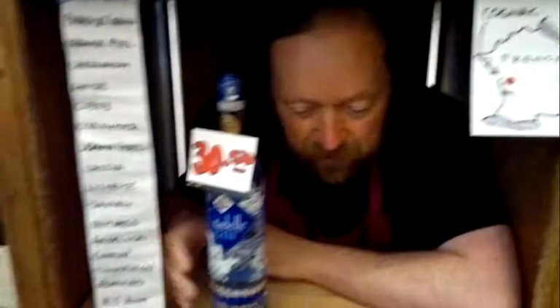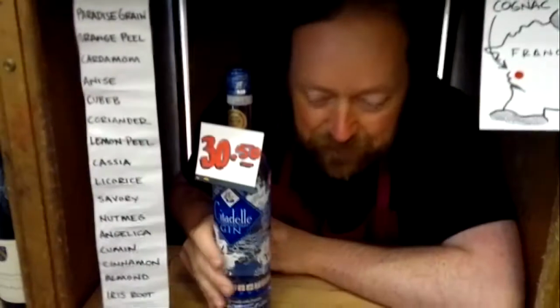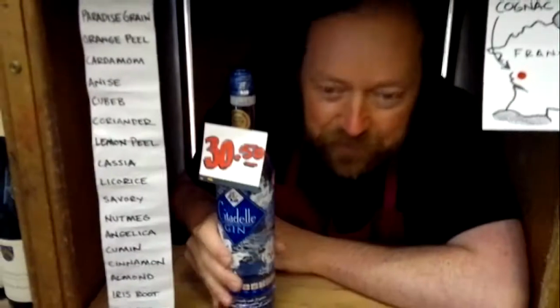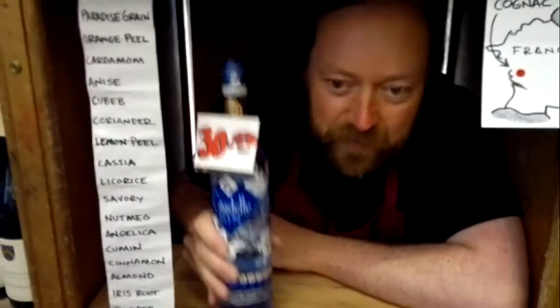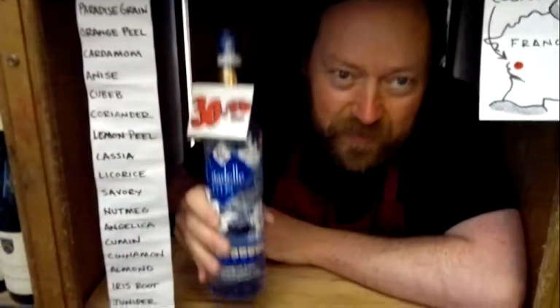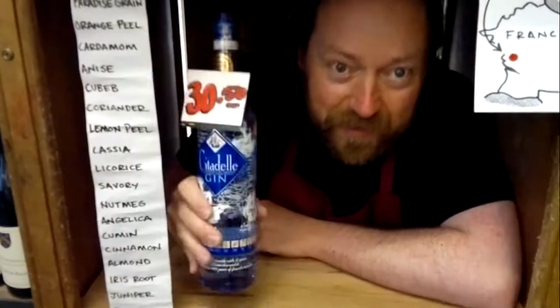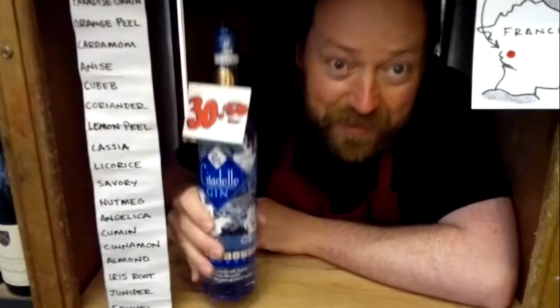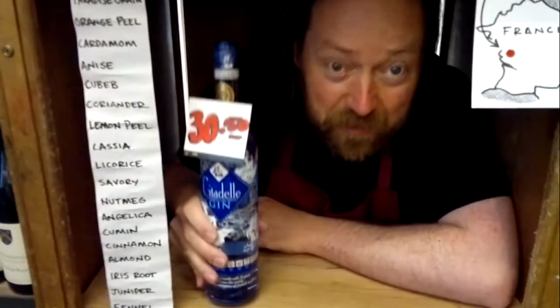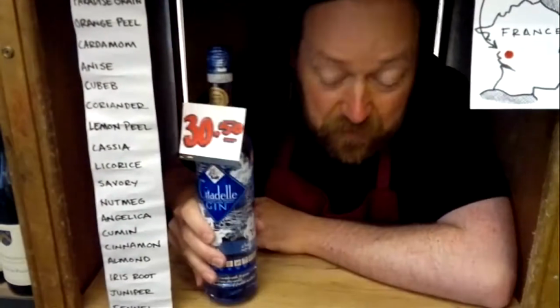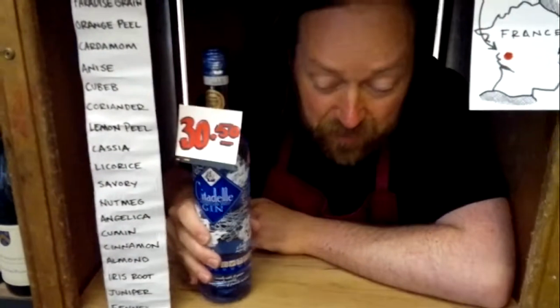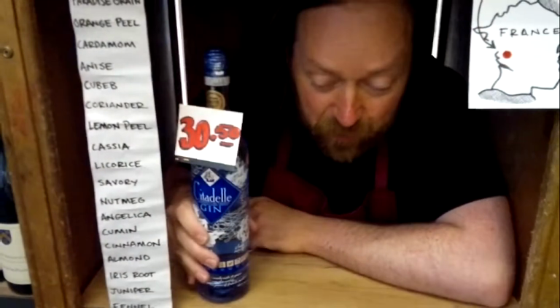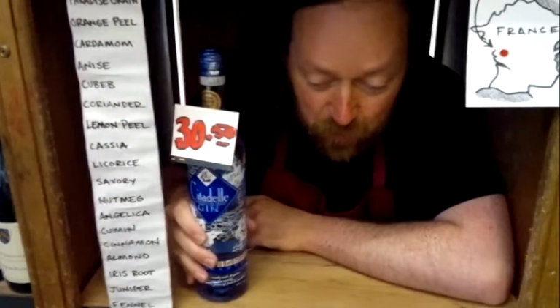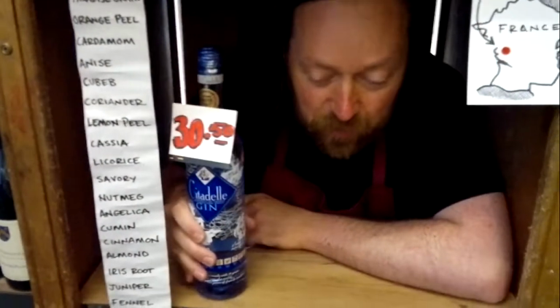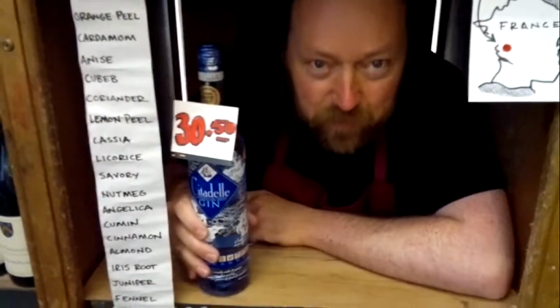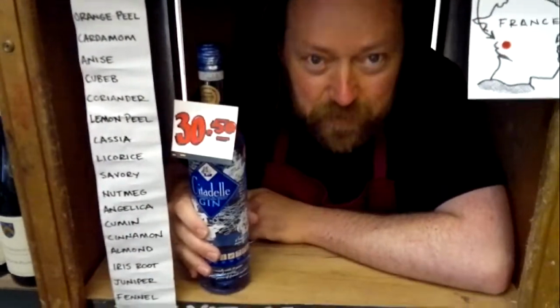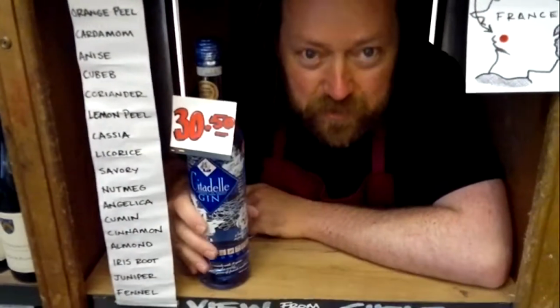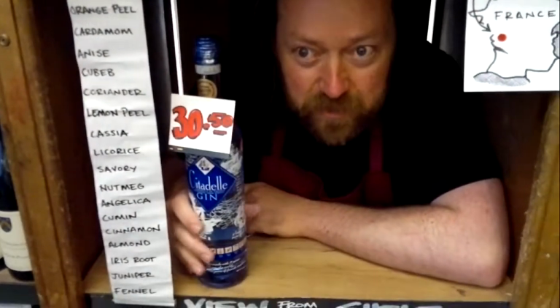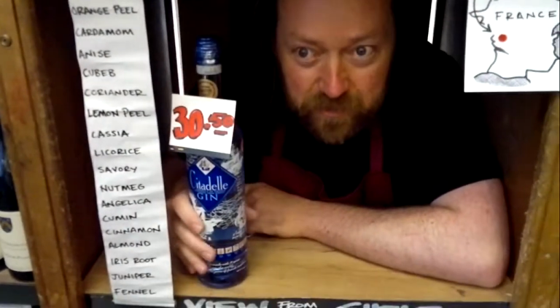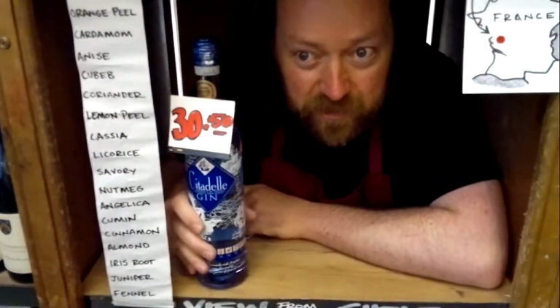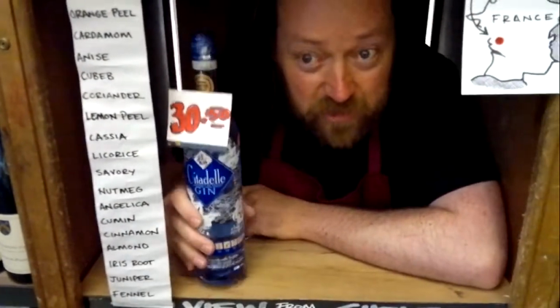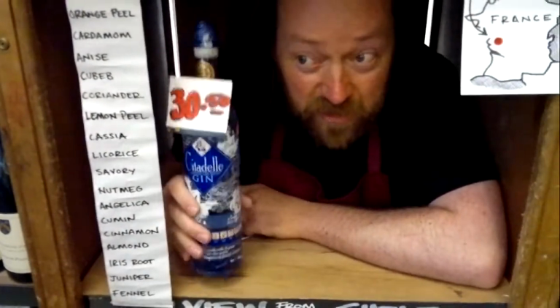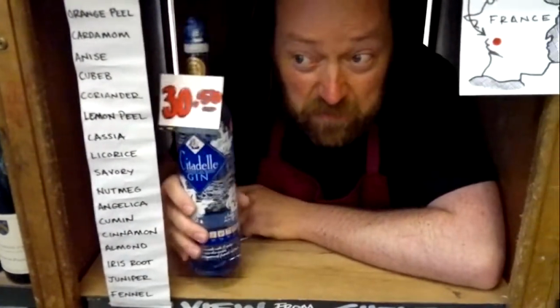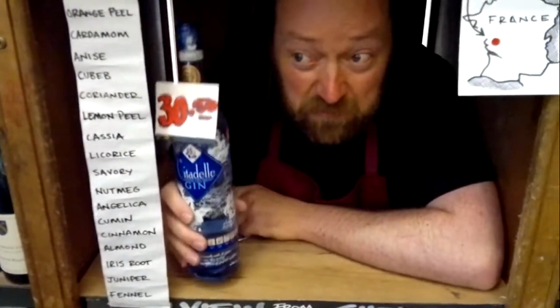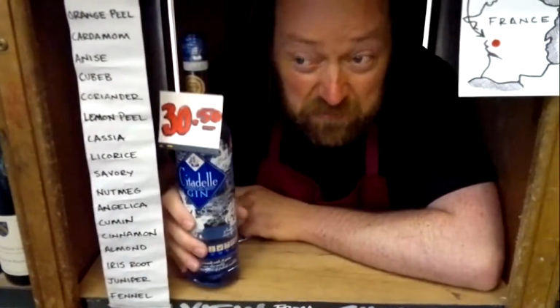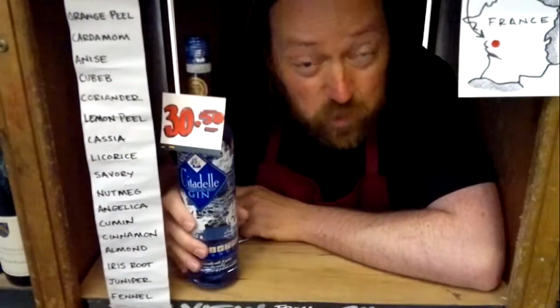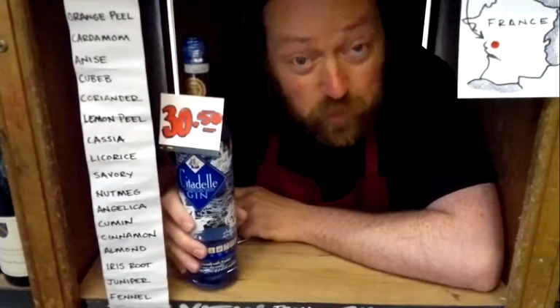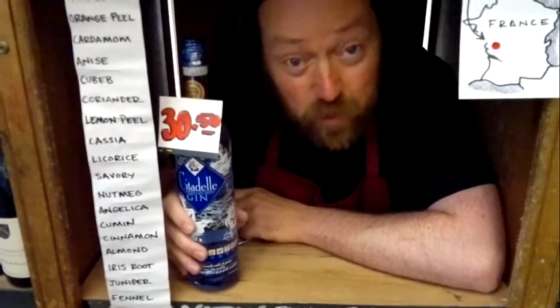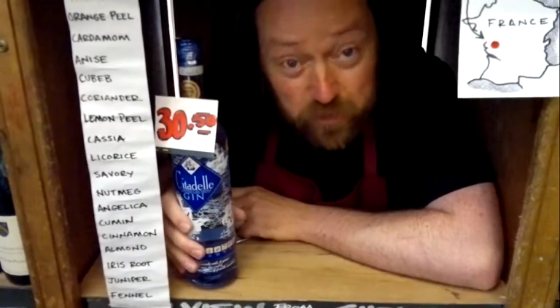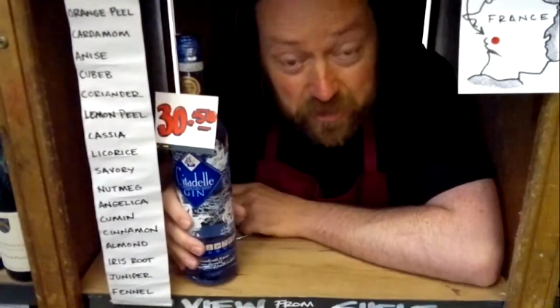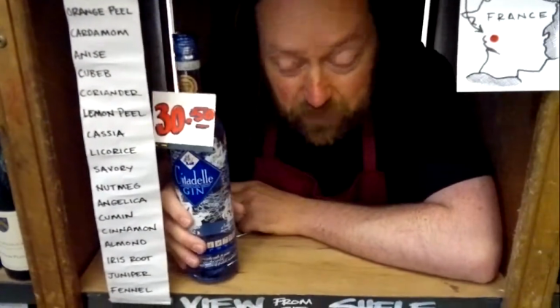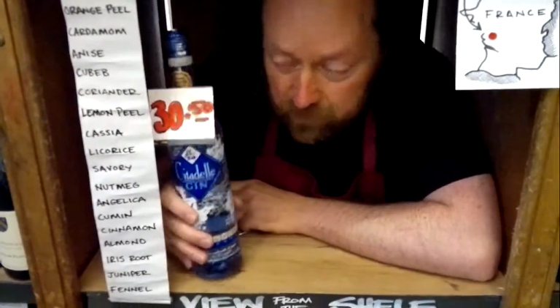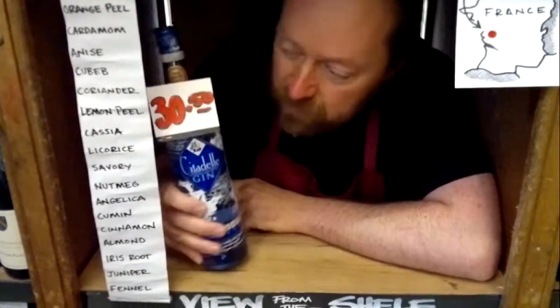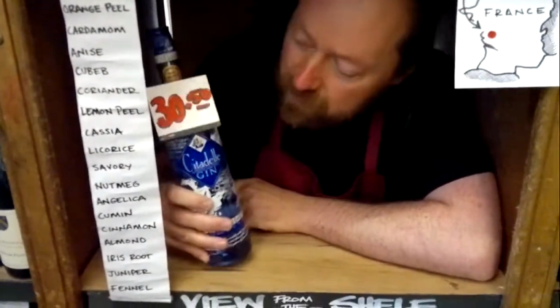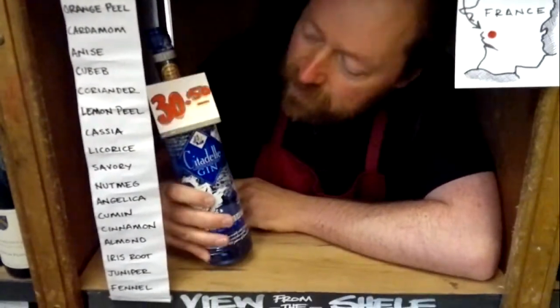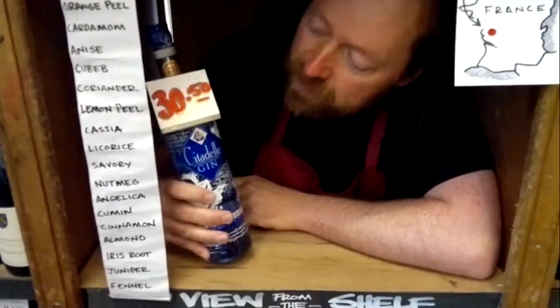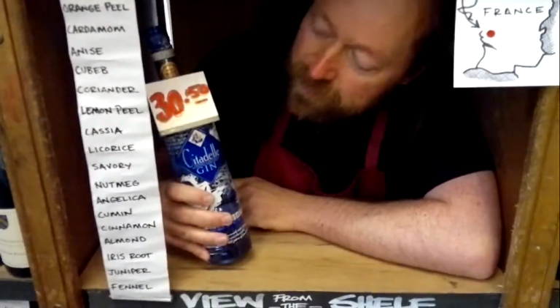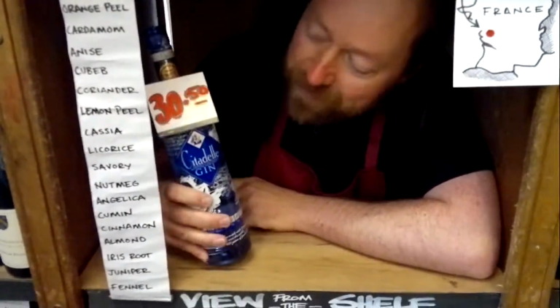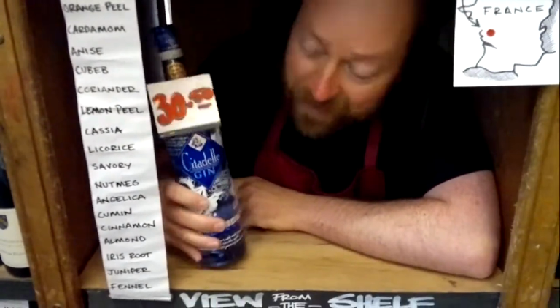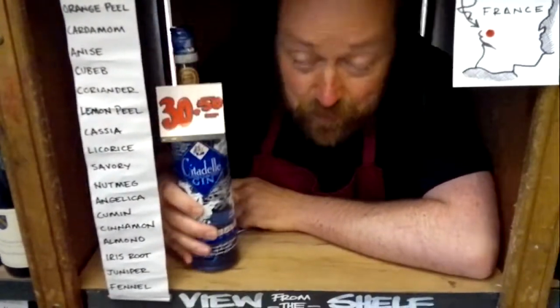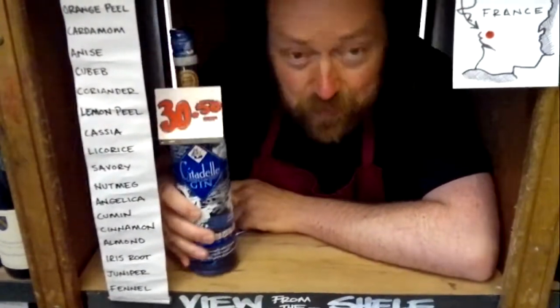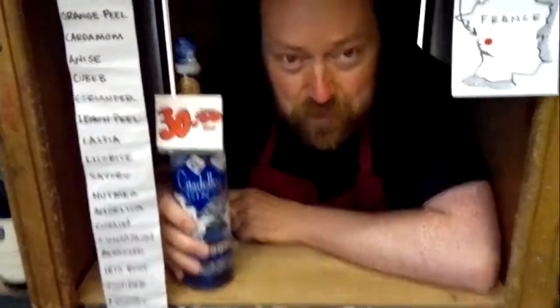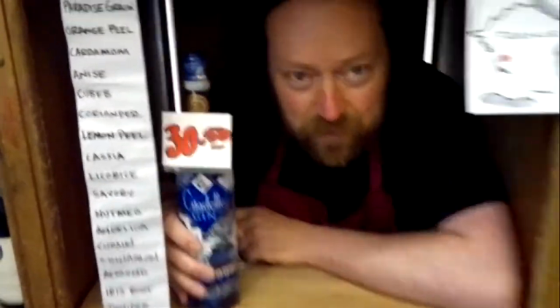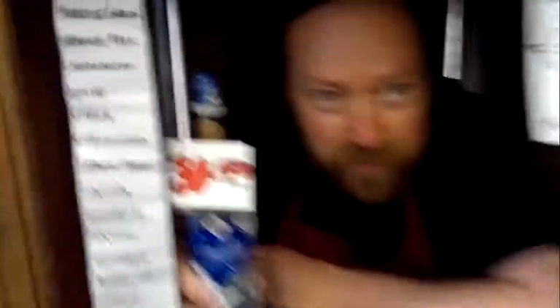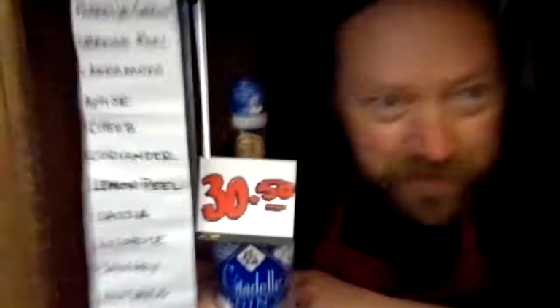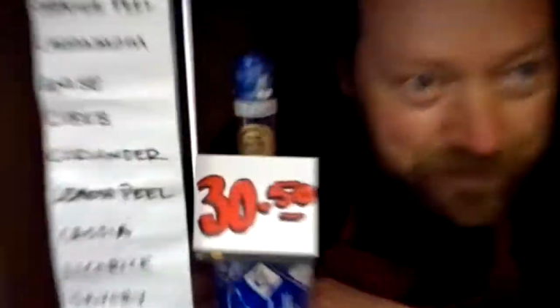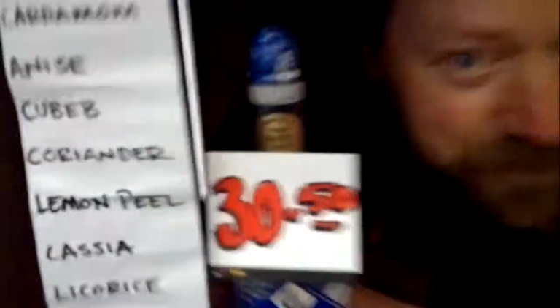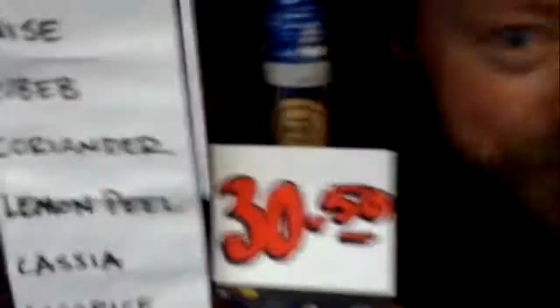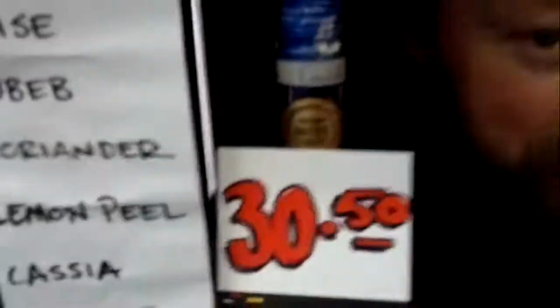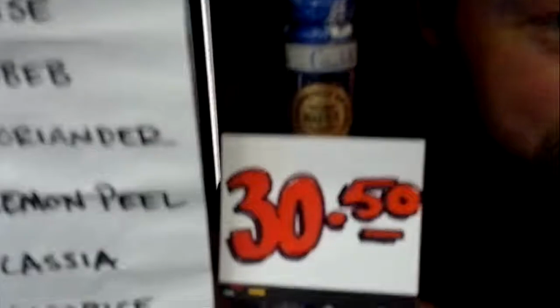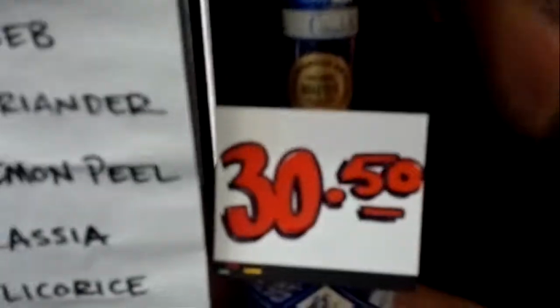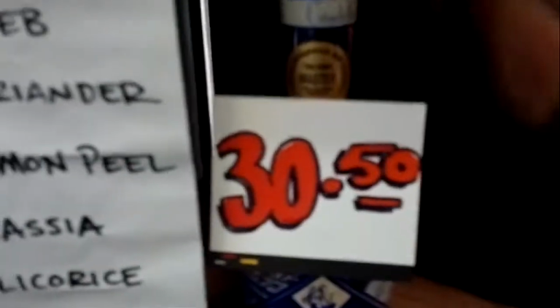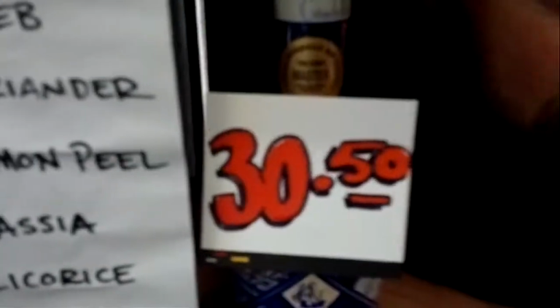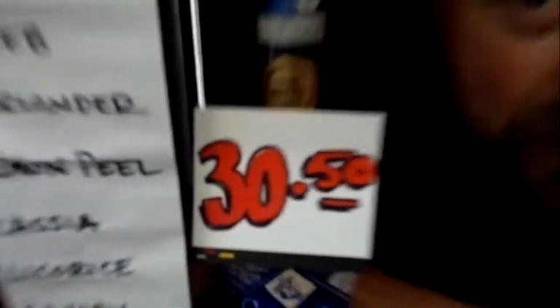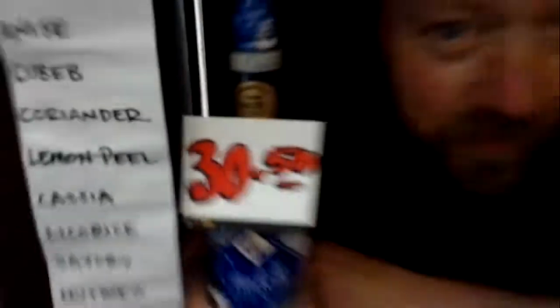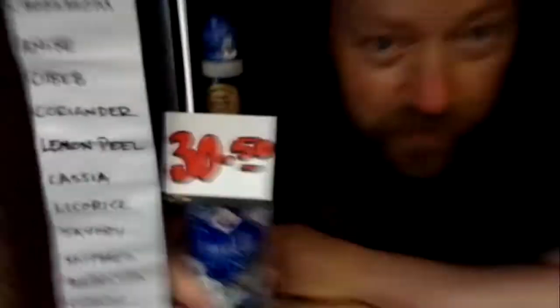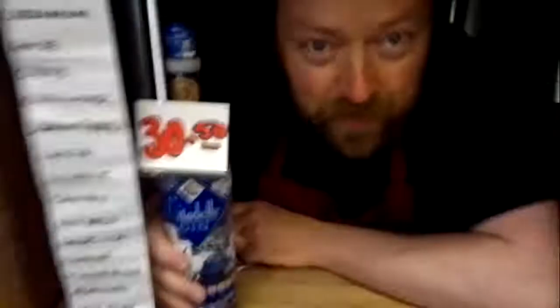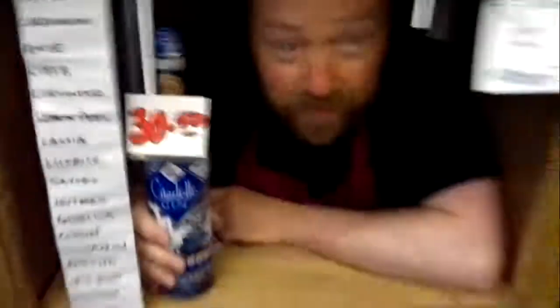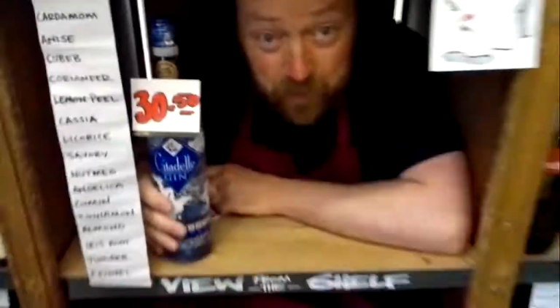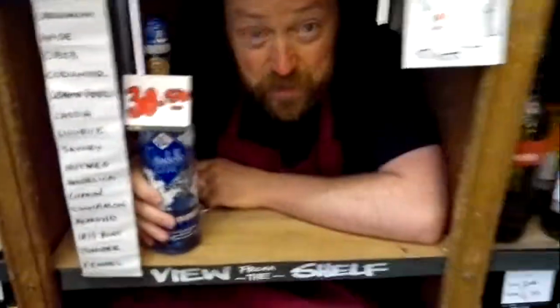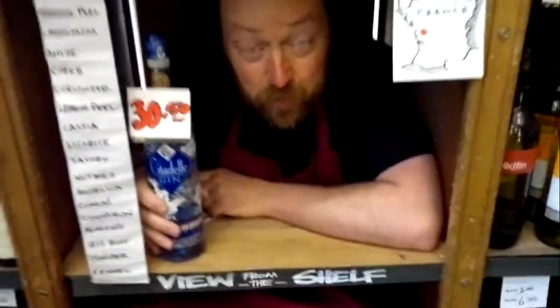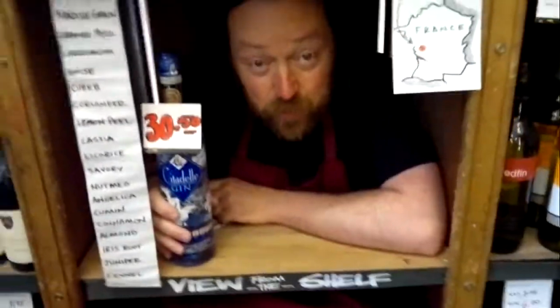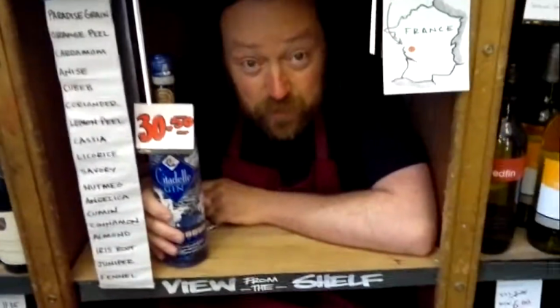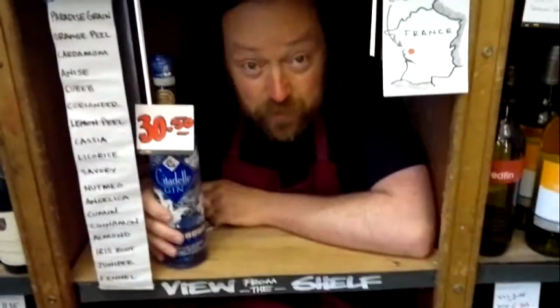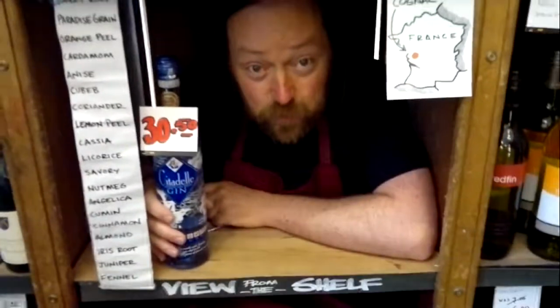So, get down to your local. There are two bottles here, £30.50, and we sell tonic too.